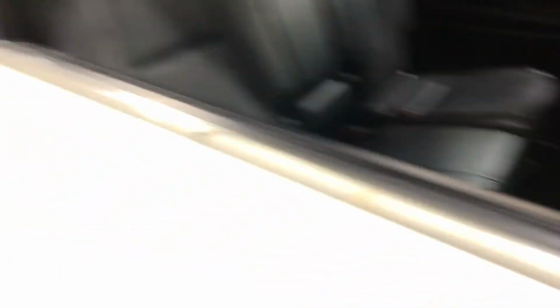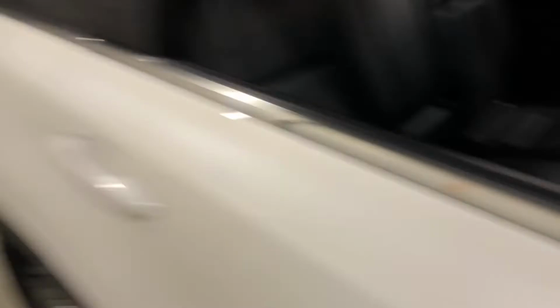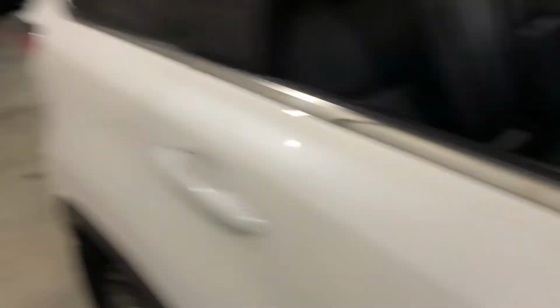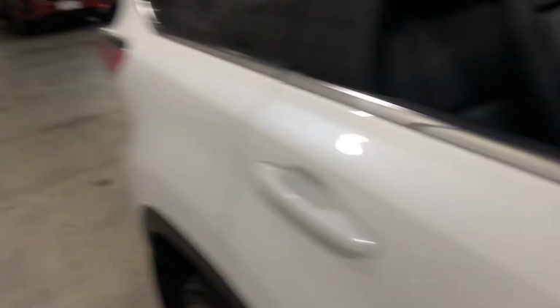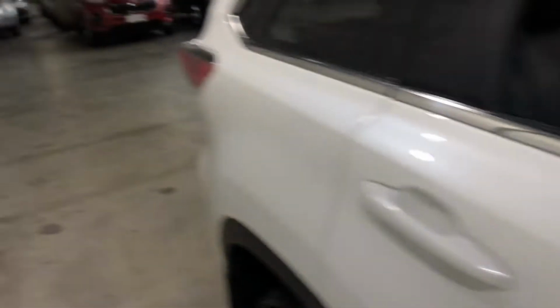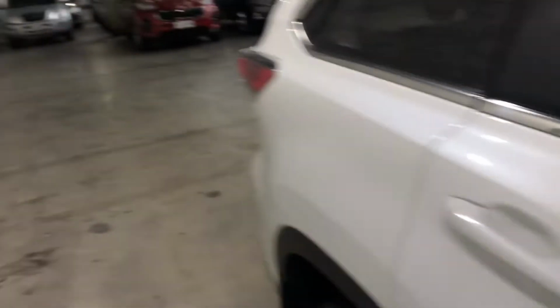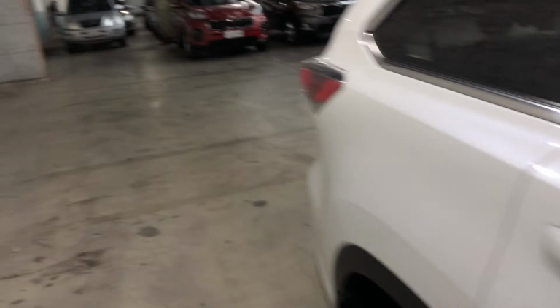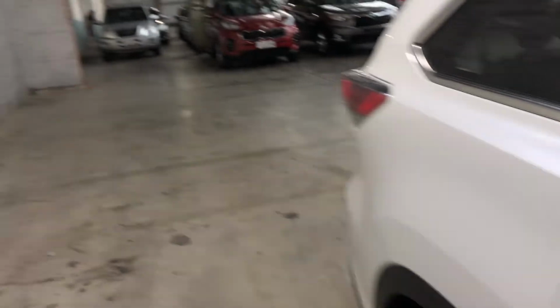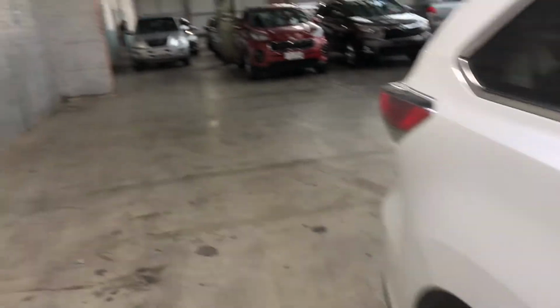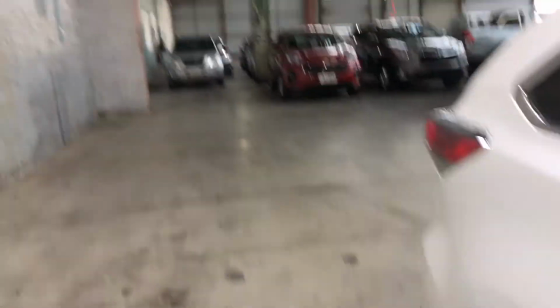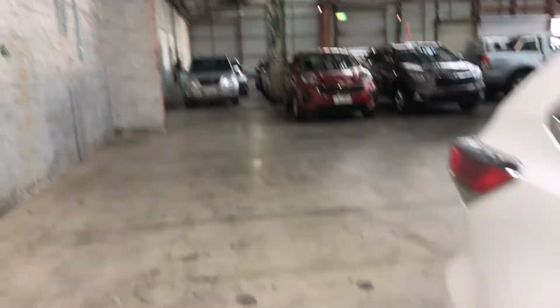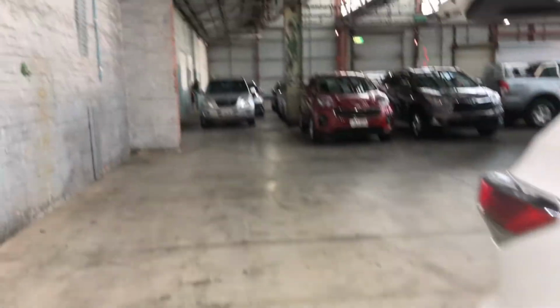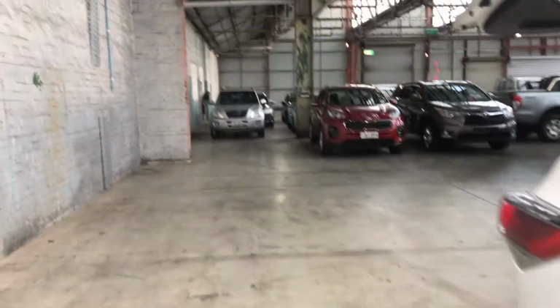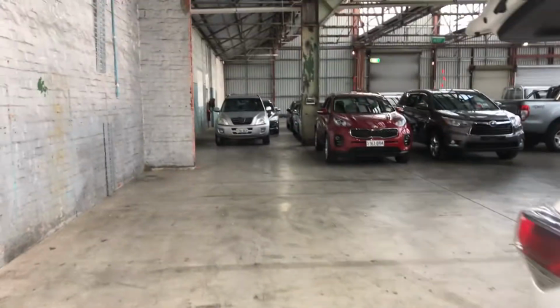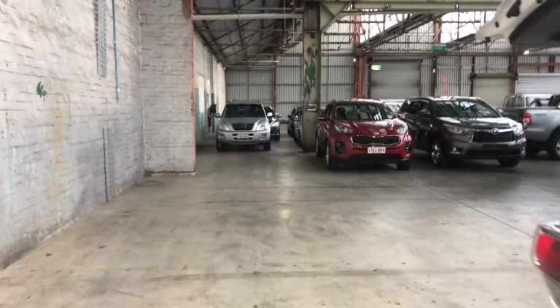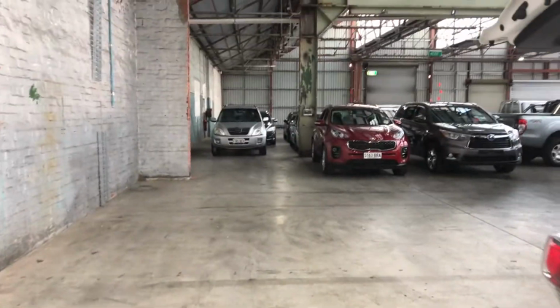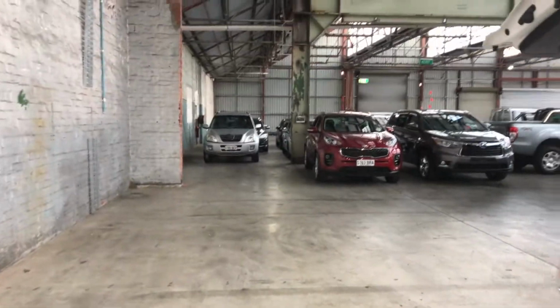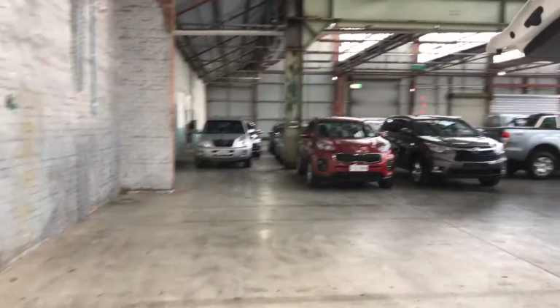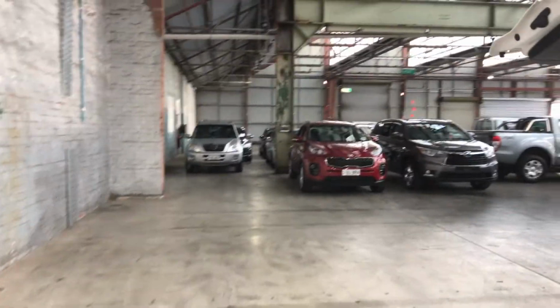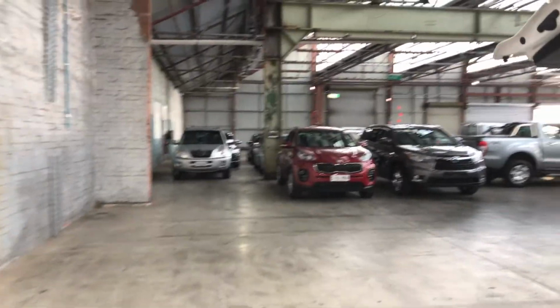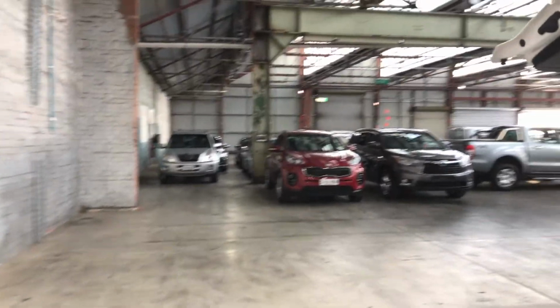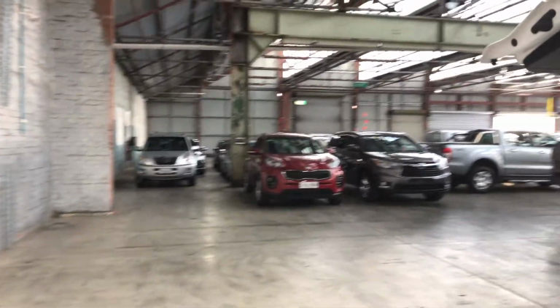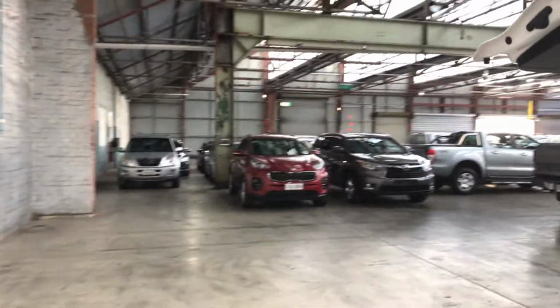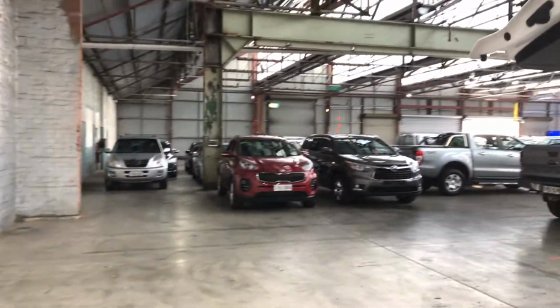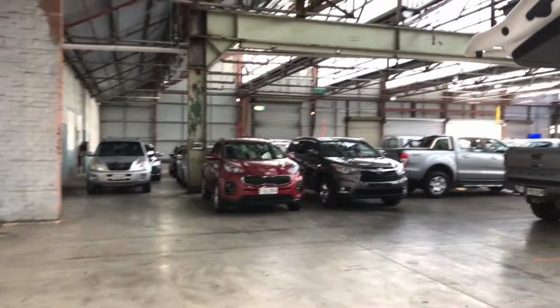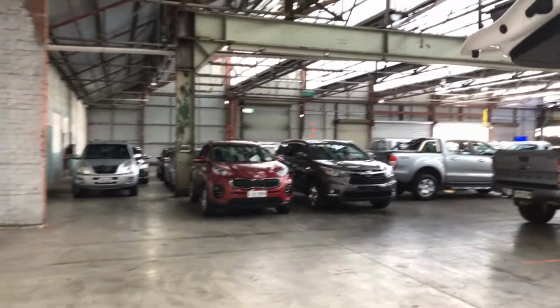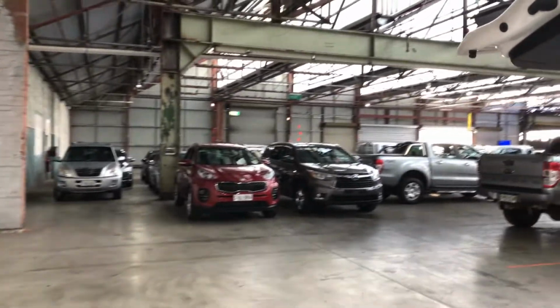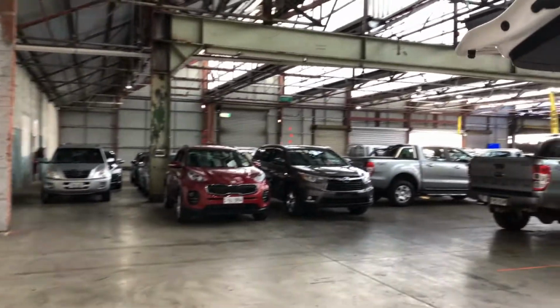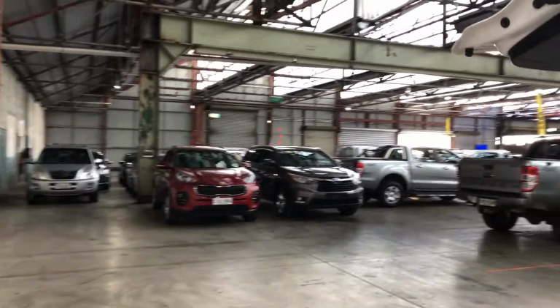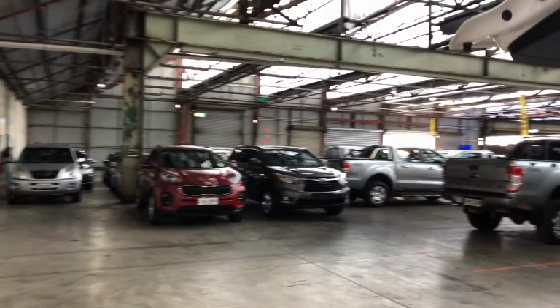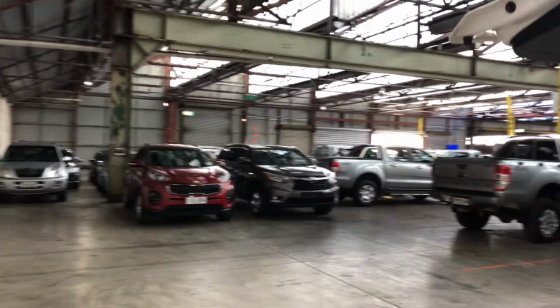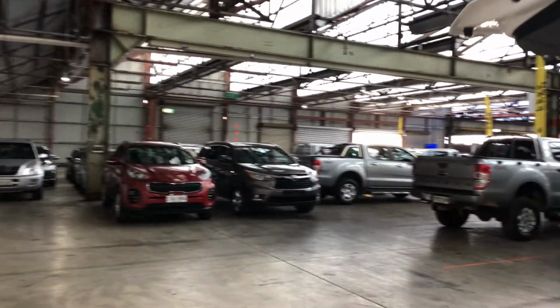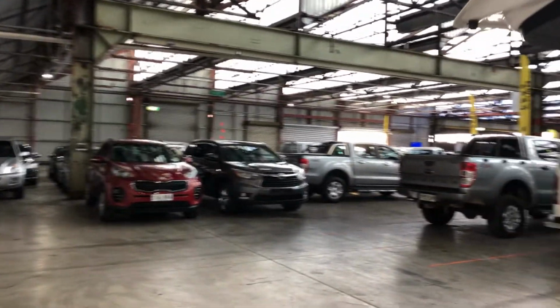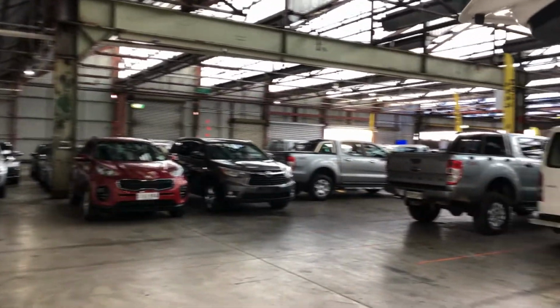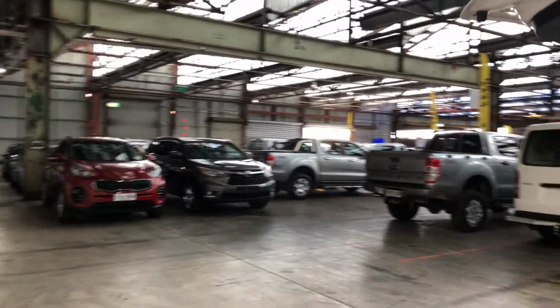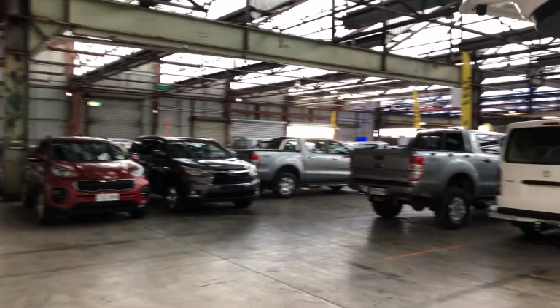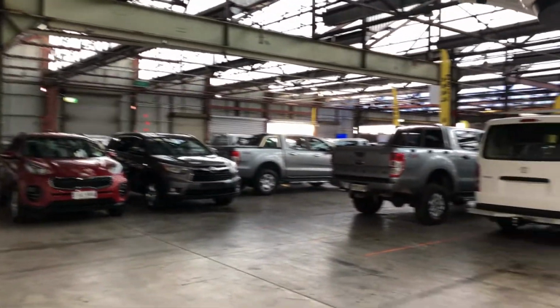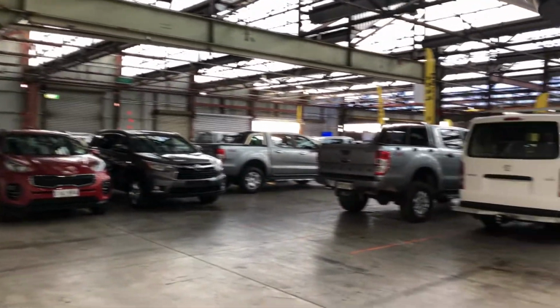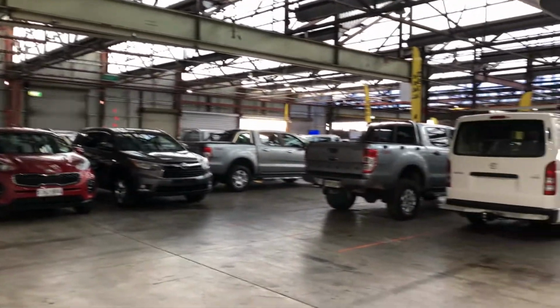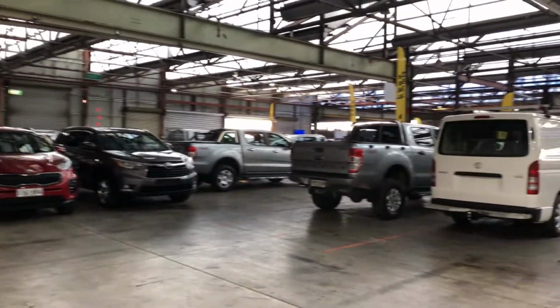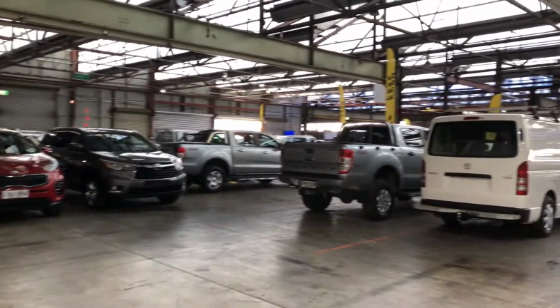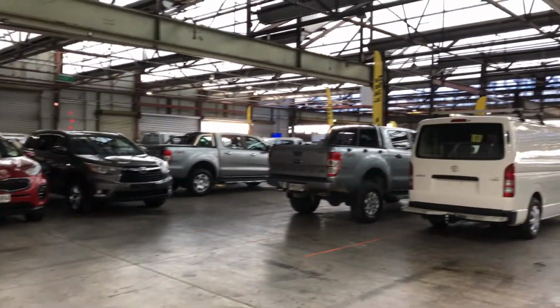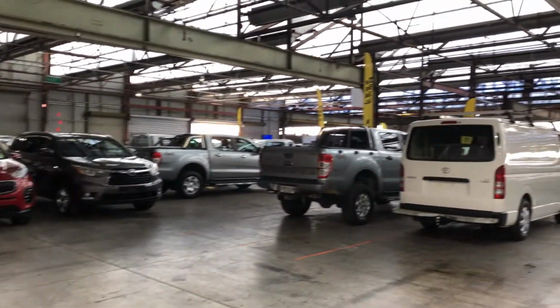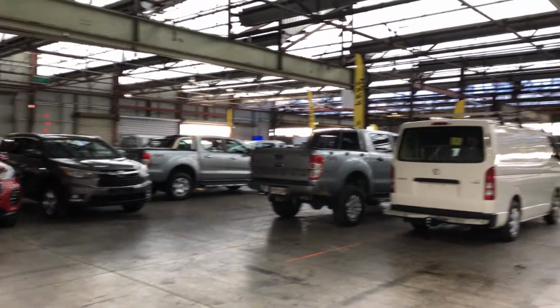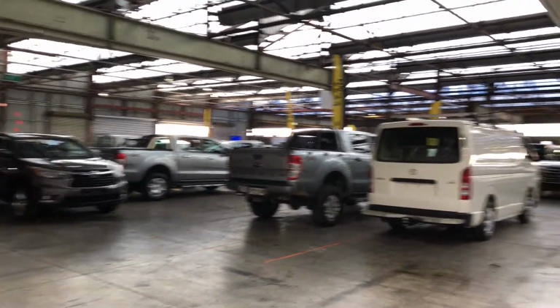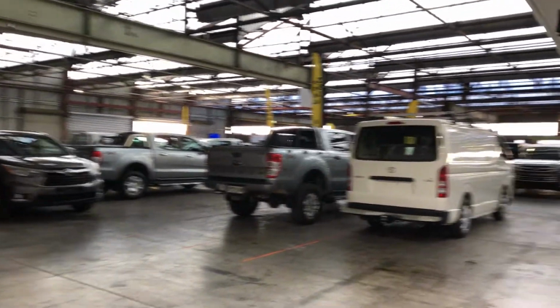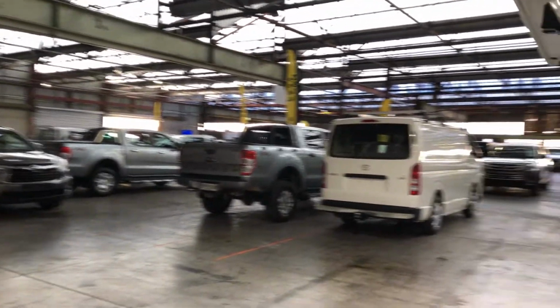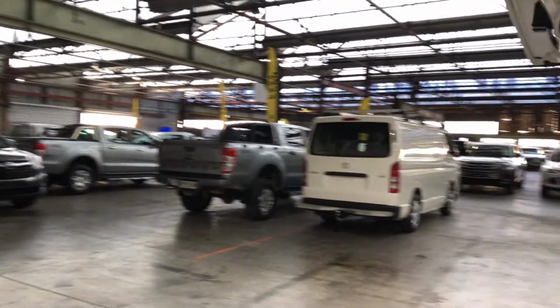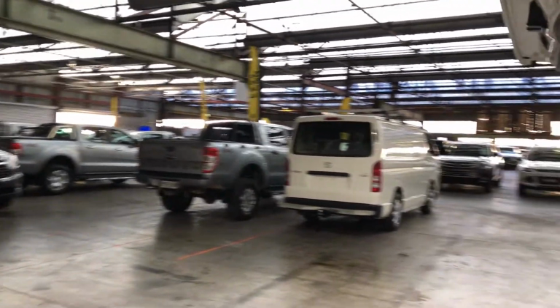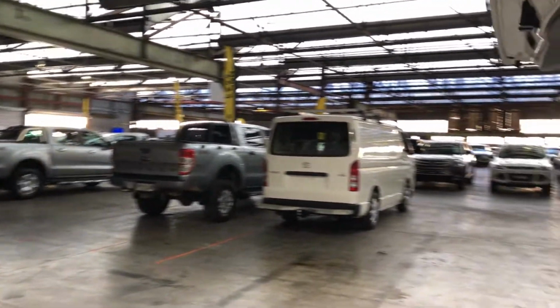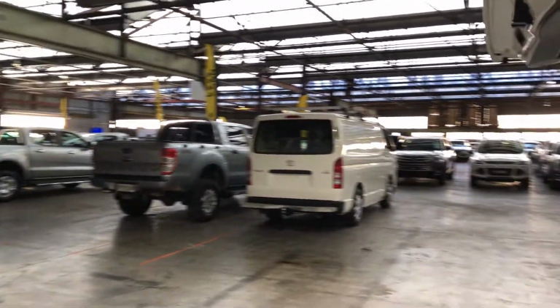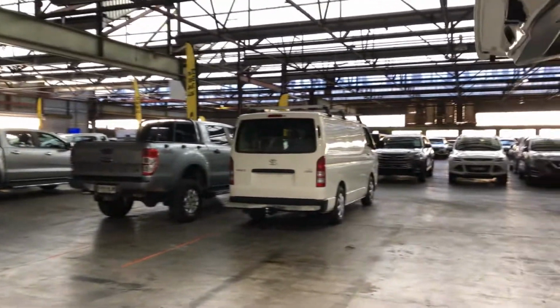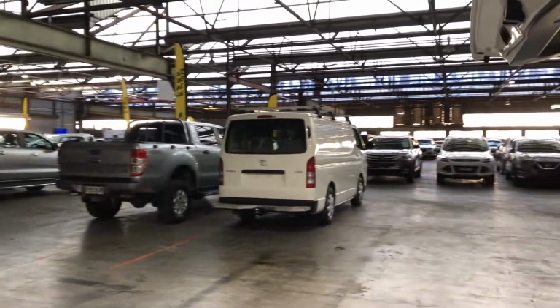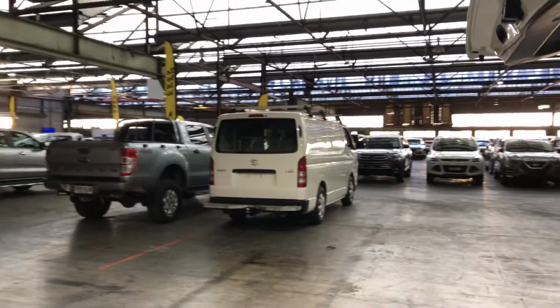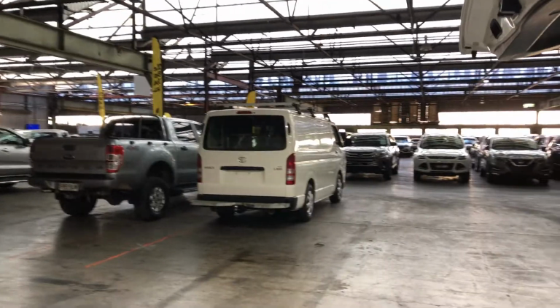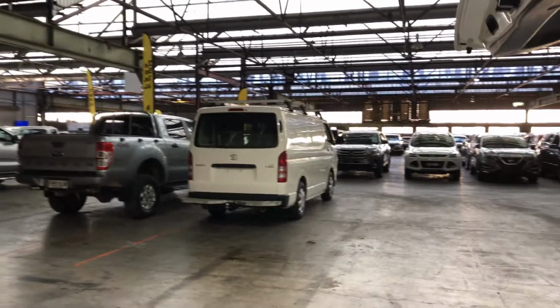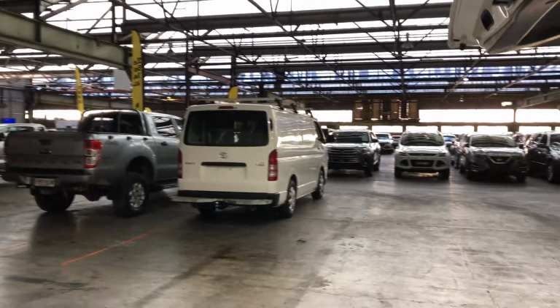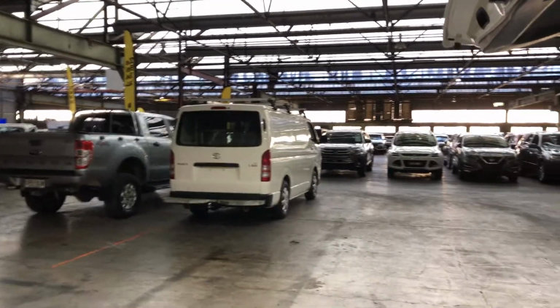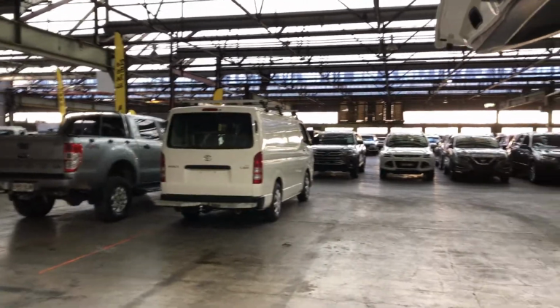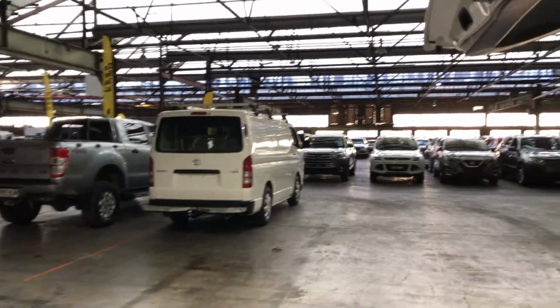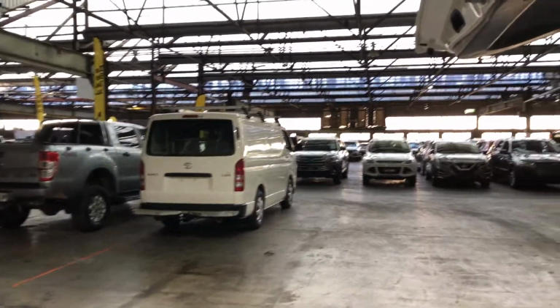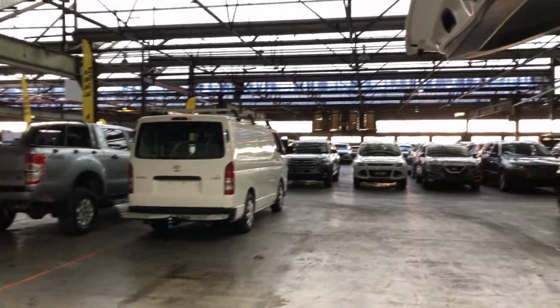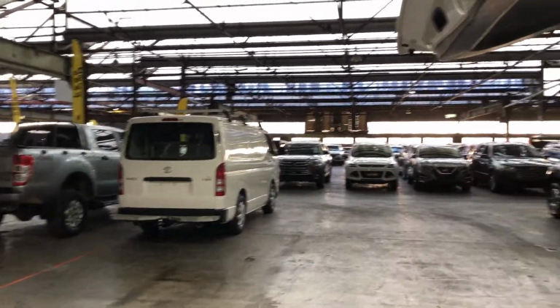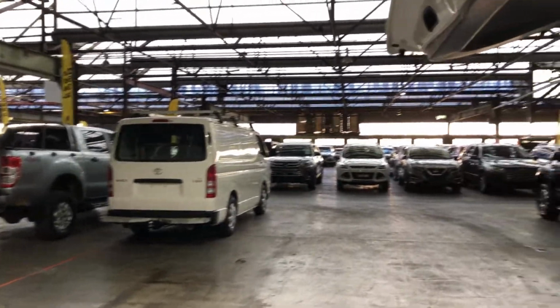If this Kluger isn't for you, we do have over 300 vehicles to choose from, with access to 2,000 vehicles Australia-wide. We hope to see you soon.